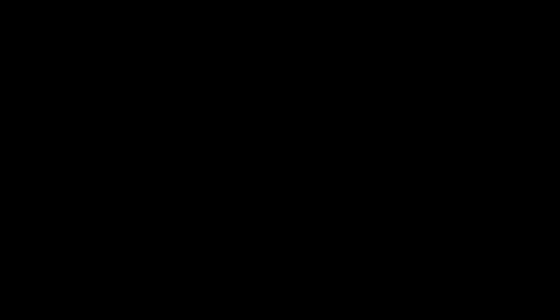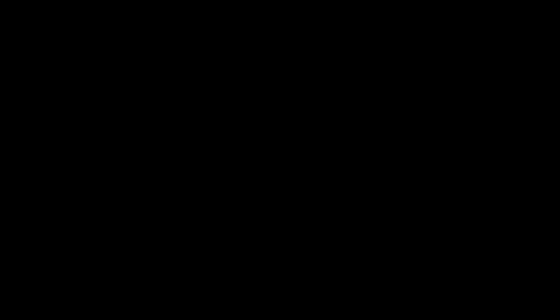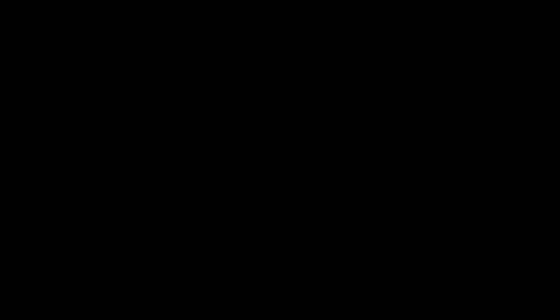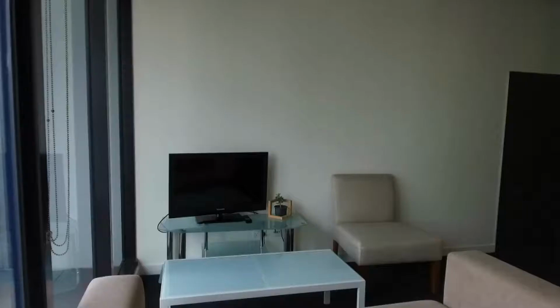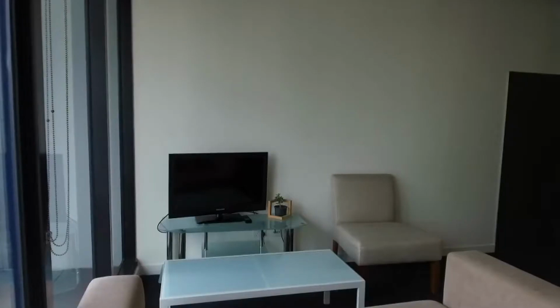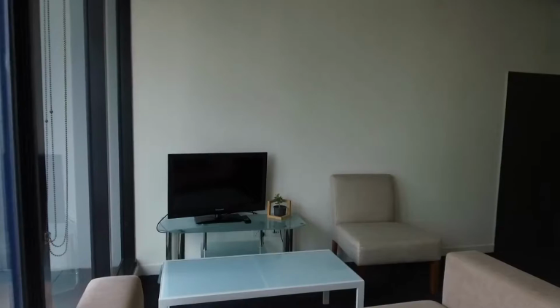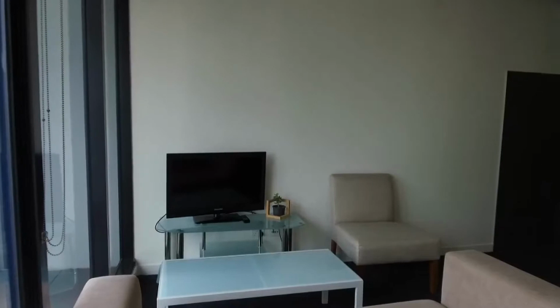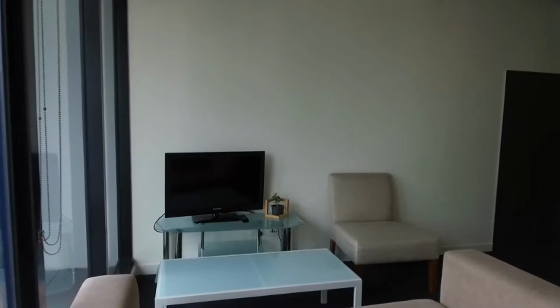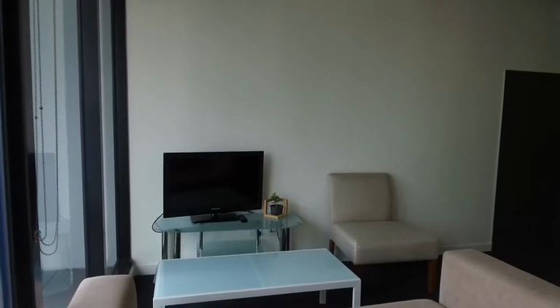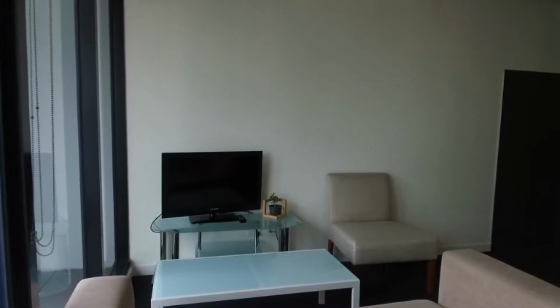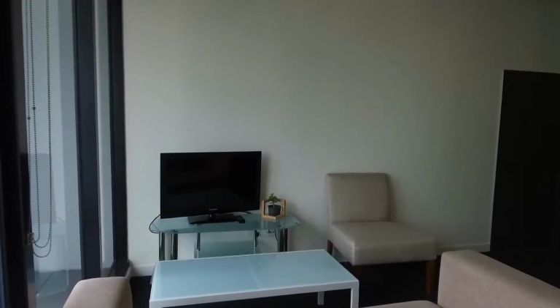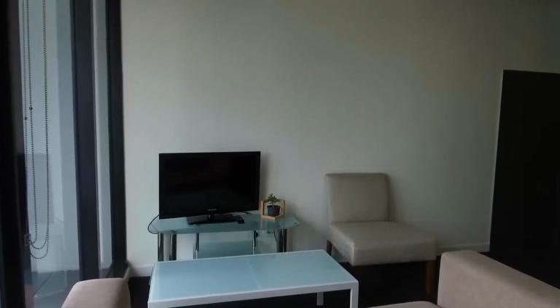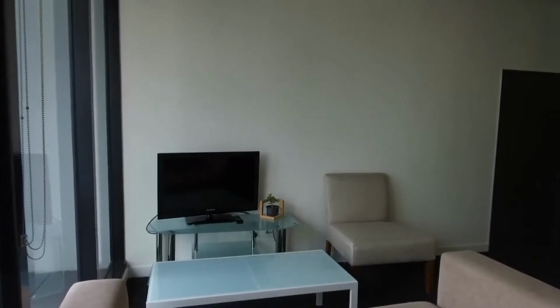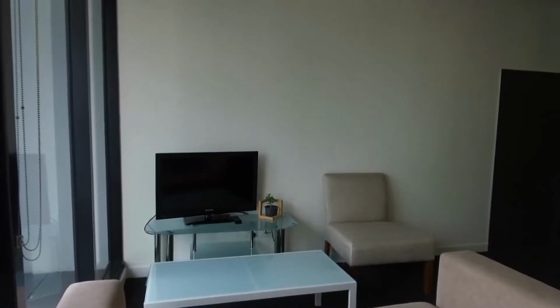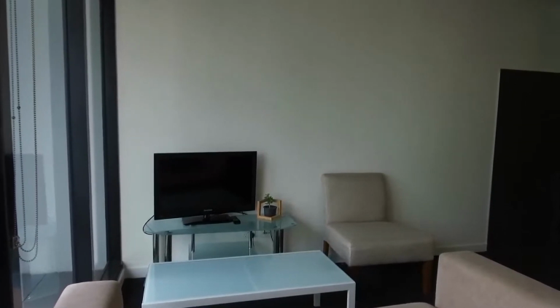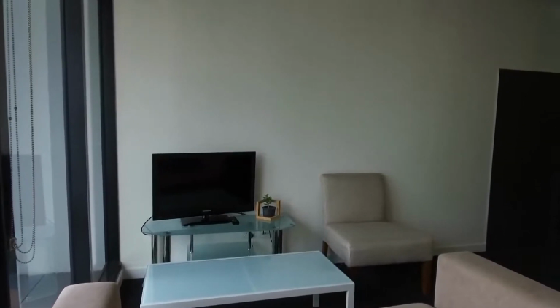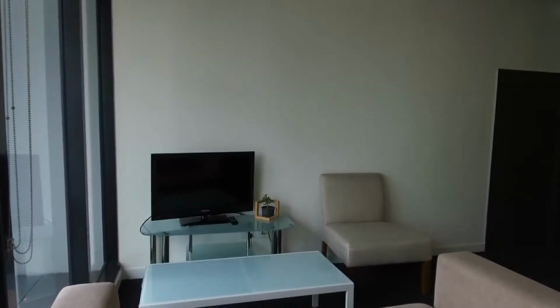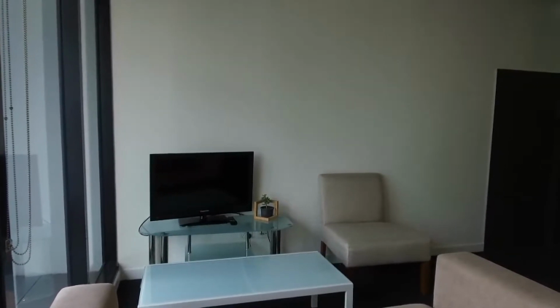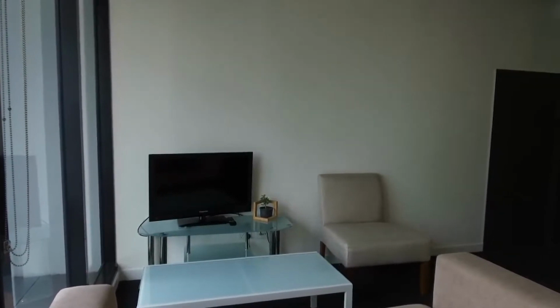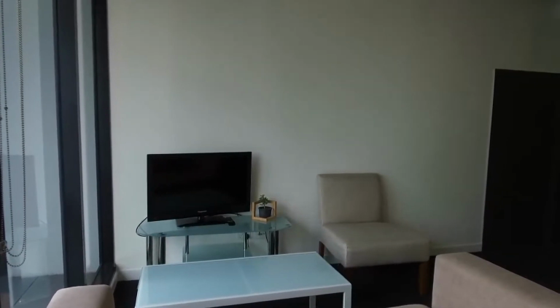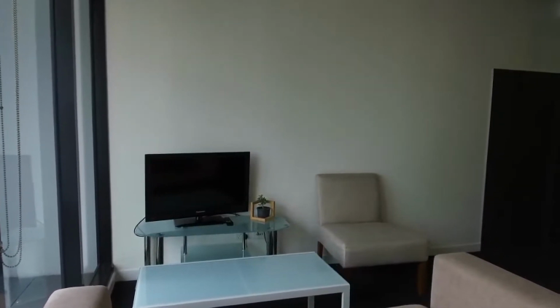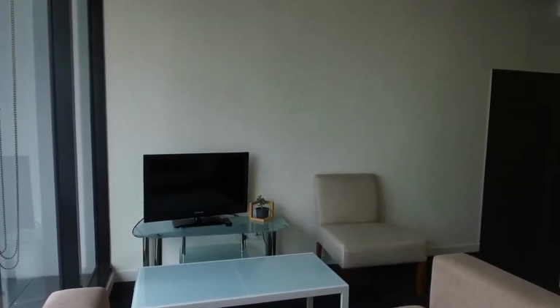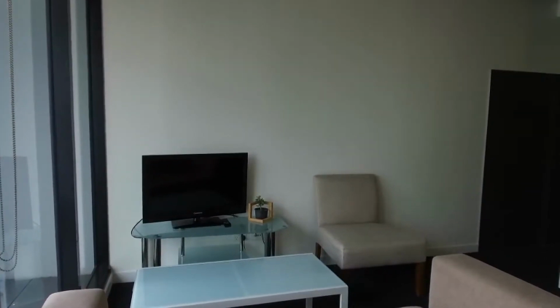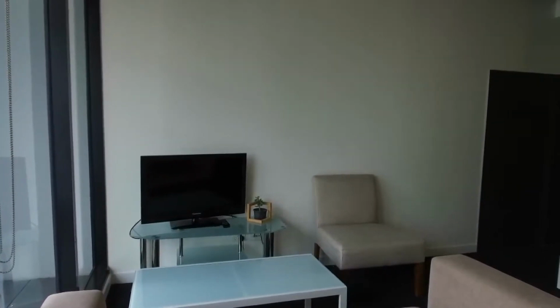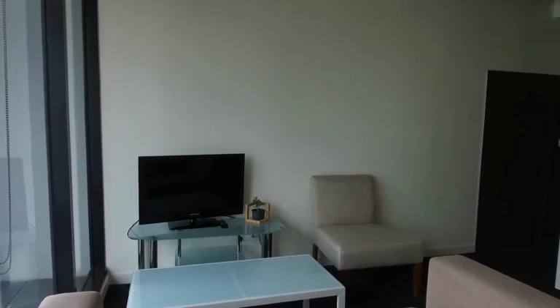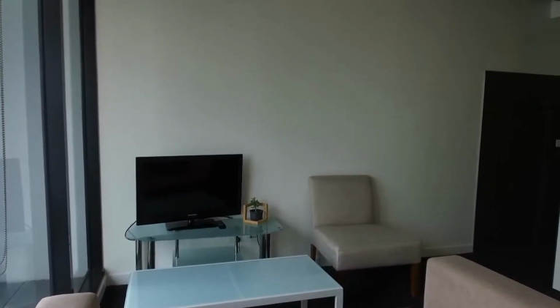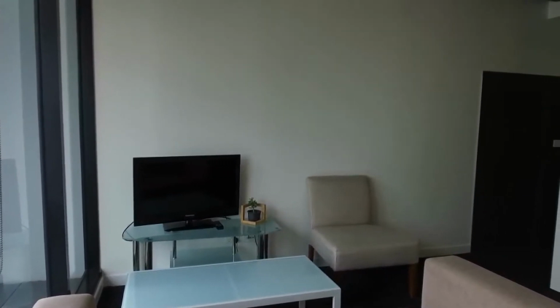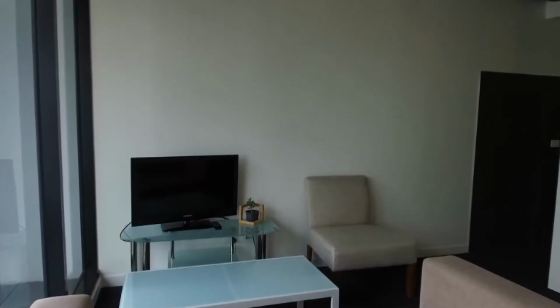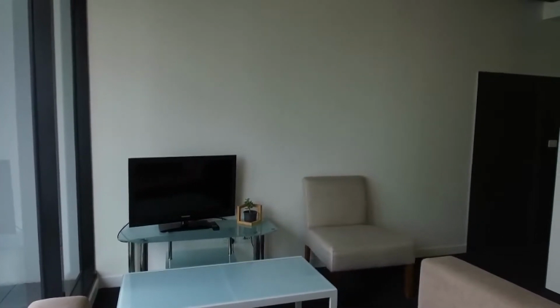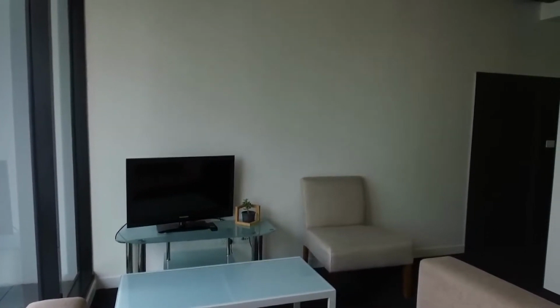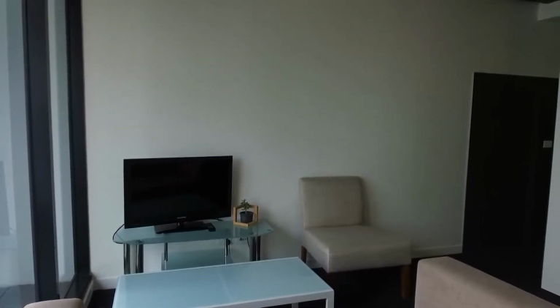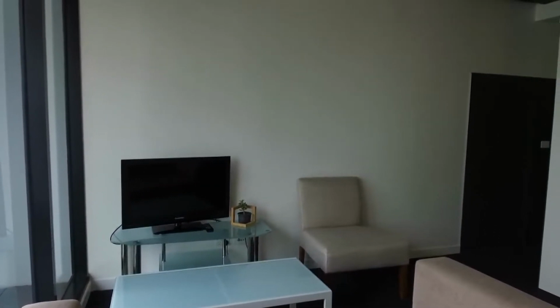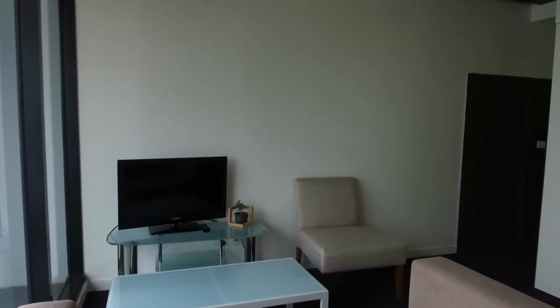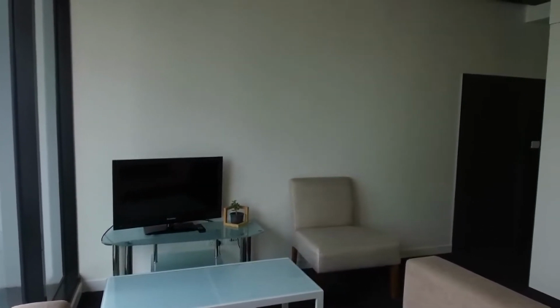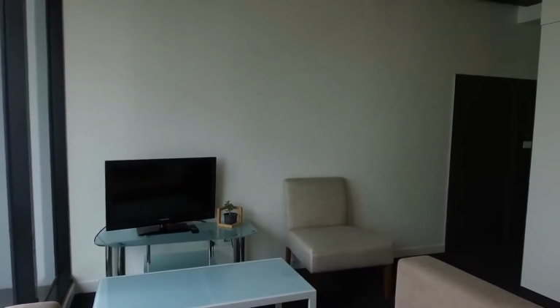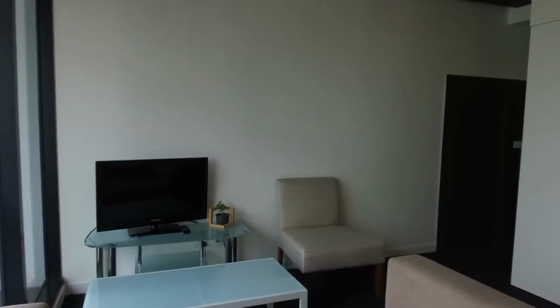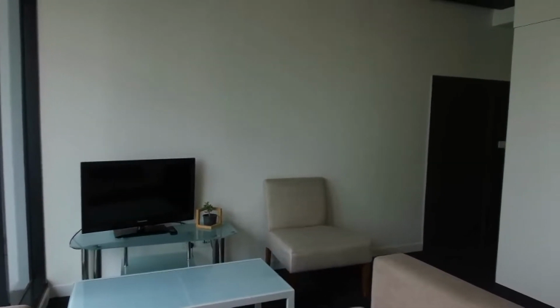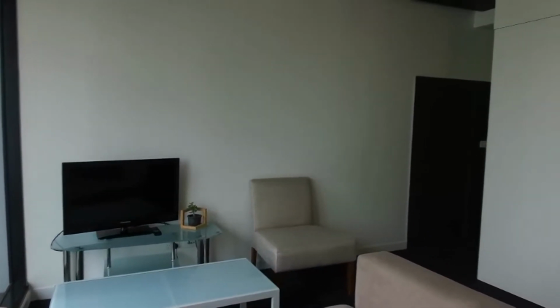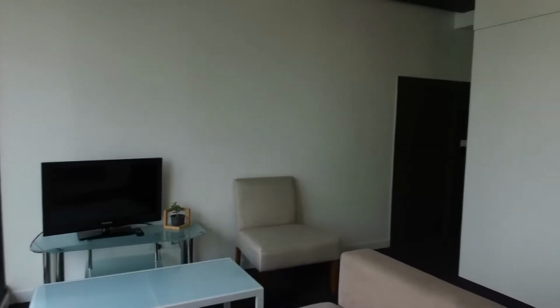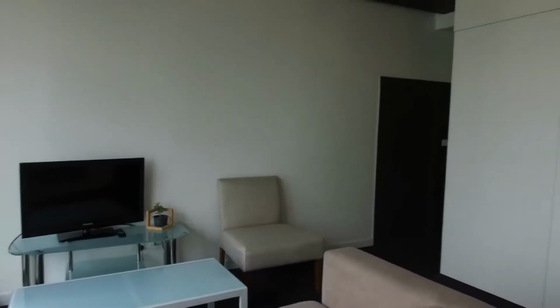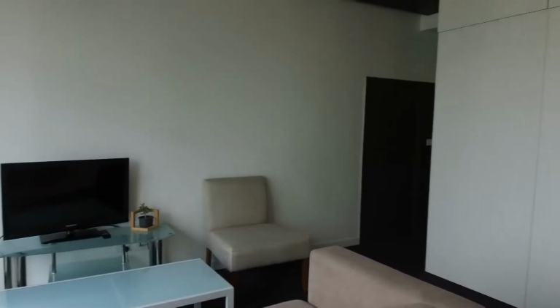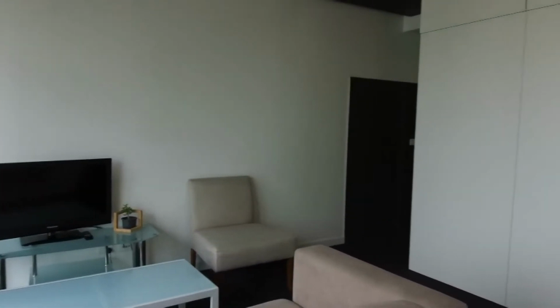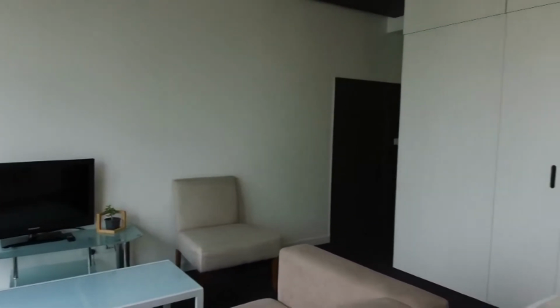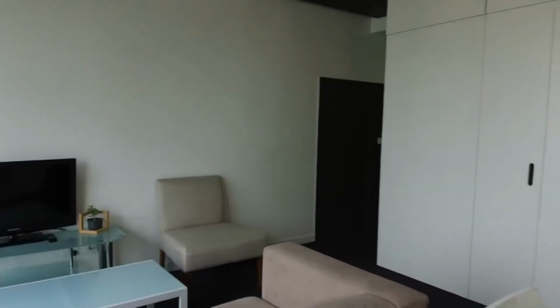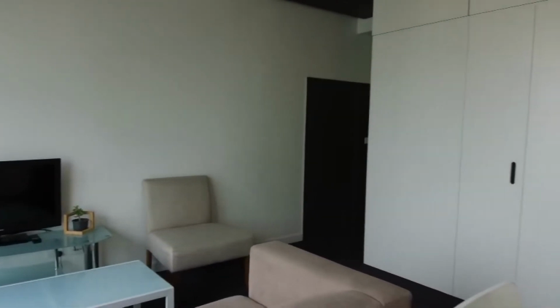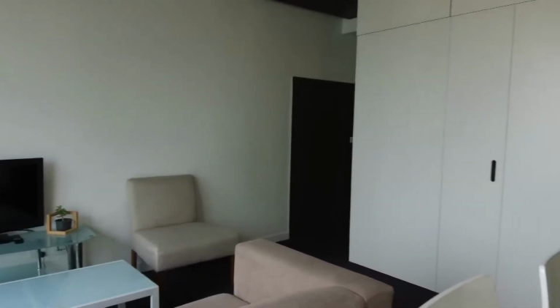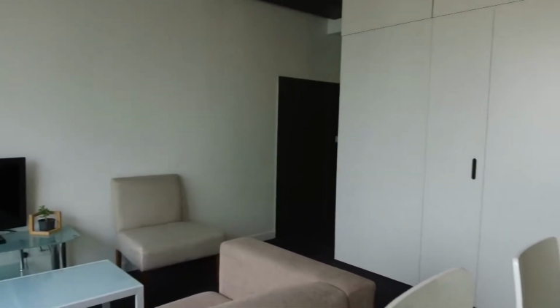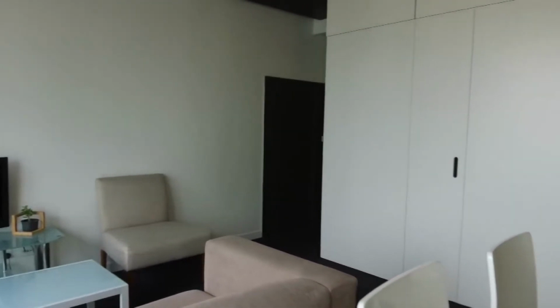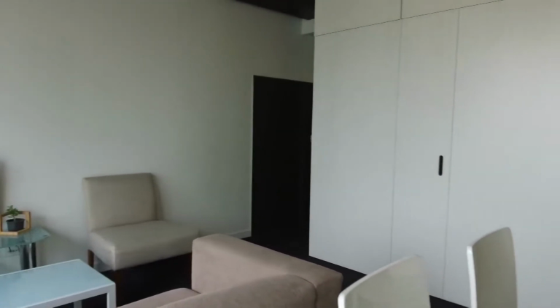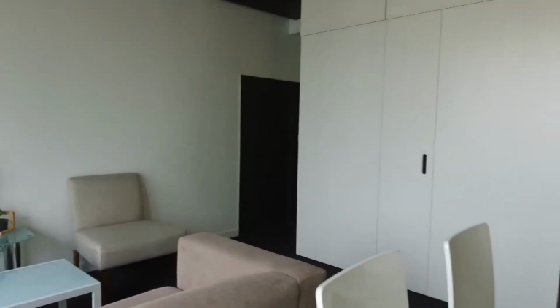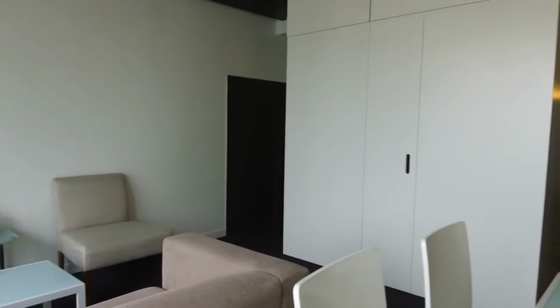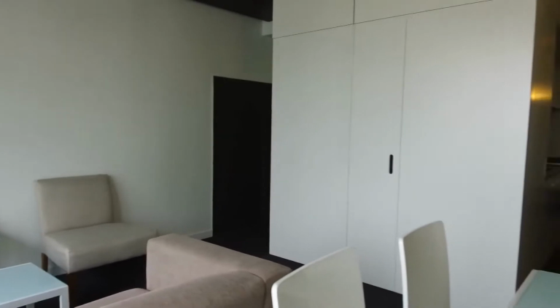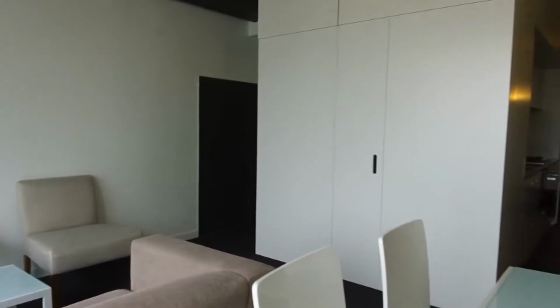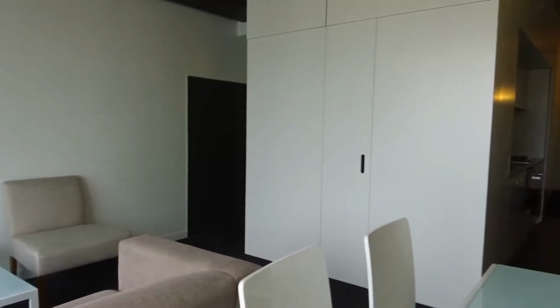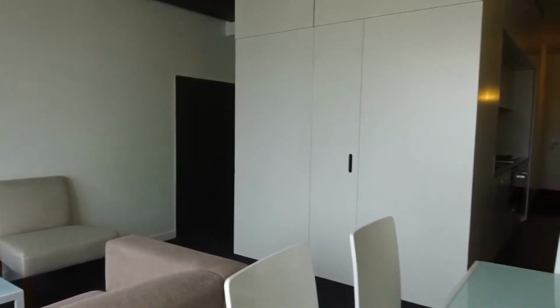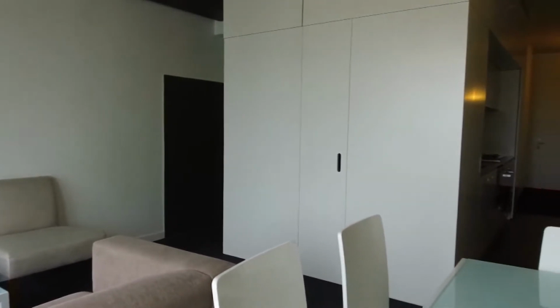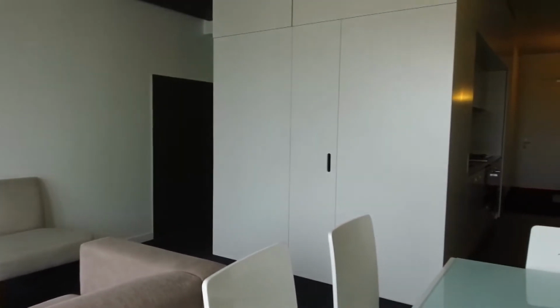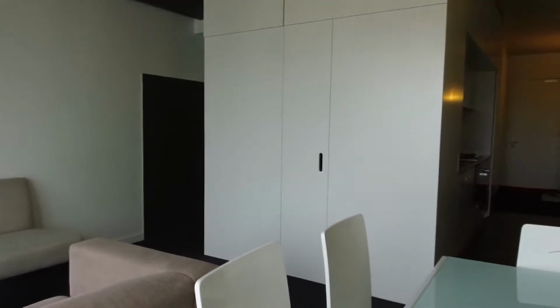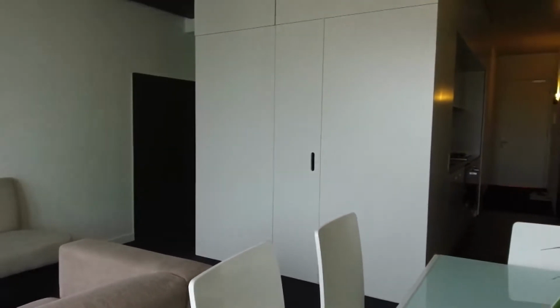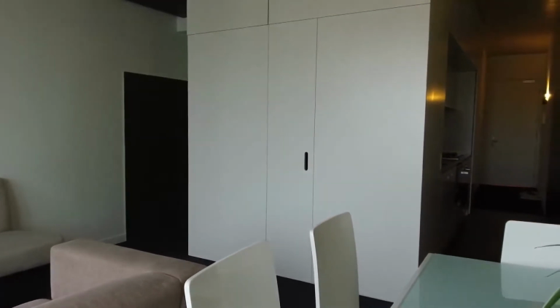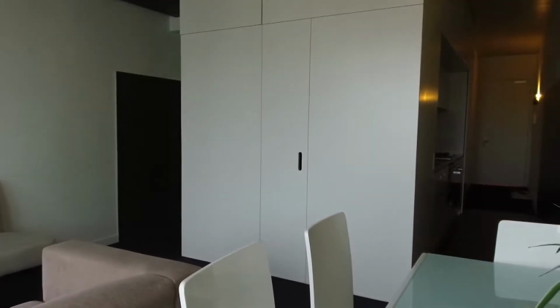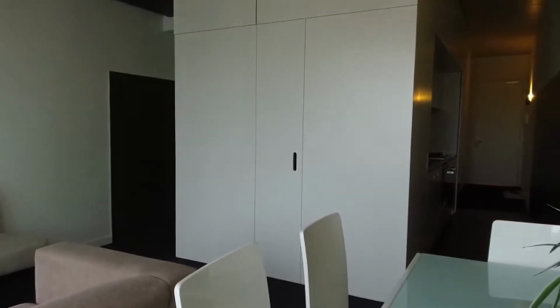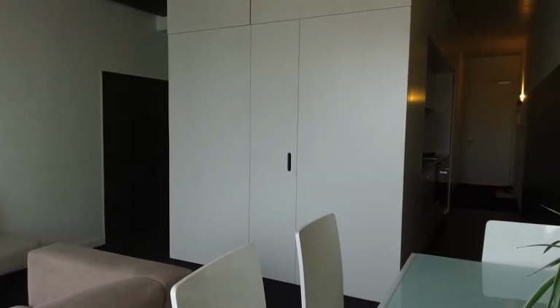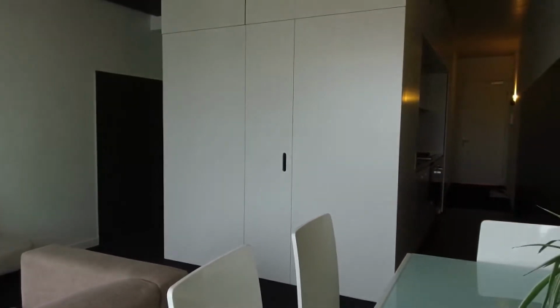This is Jeremy Faye from Melbourne Real Estate. Today I'm showing you through 1217 of 65 Coventry Street in South Bank.